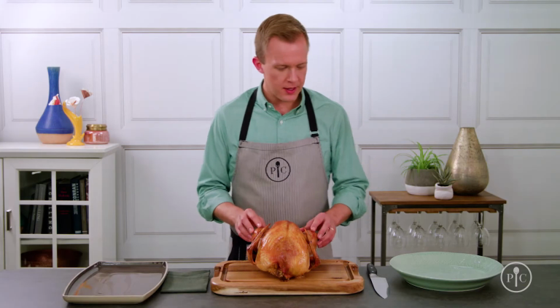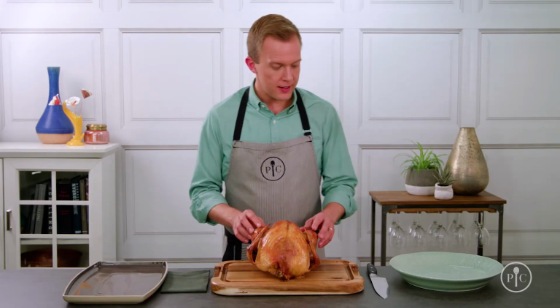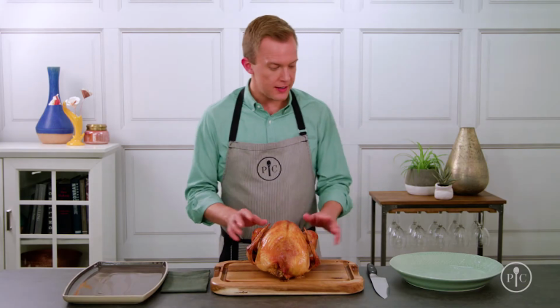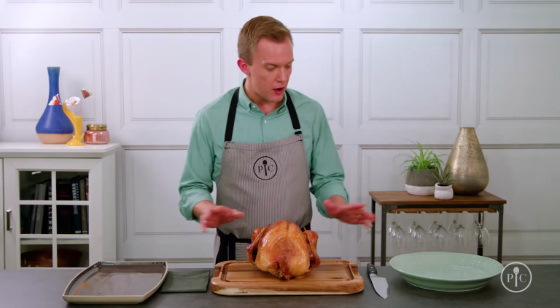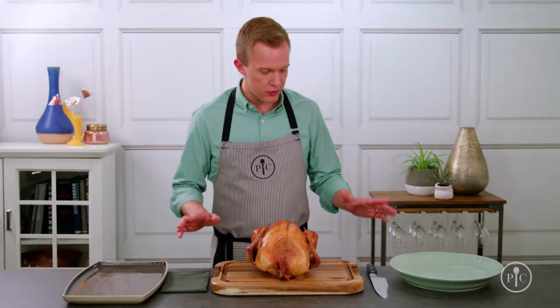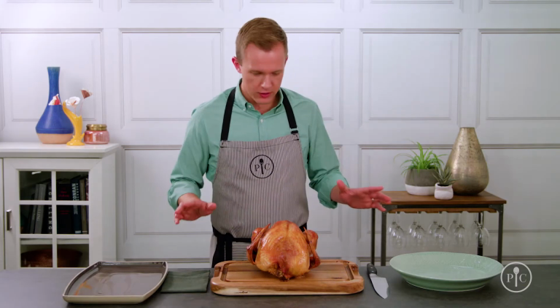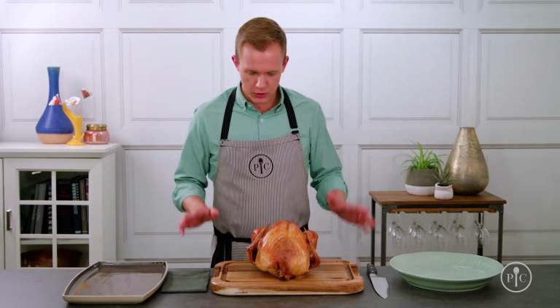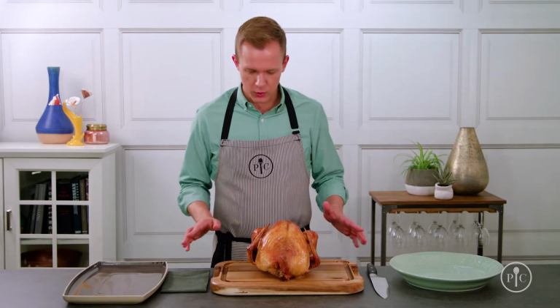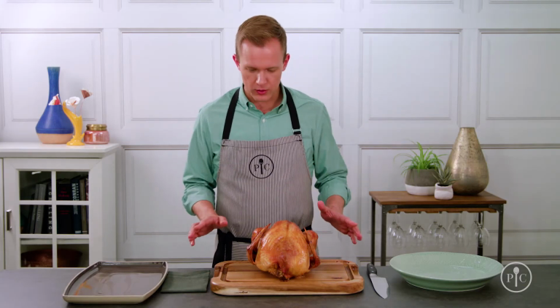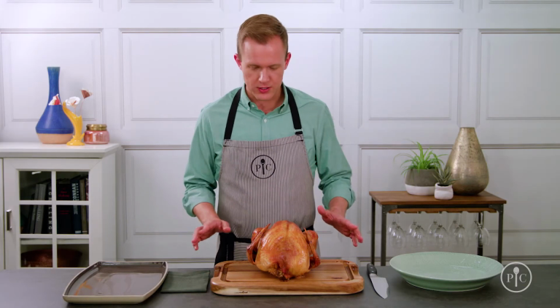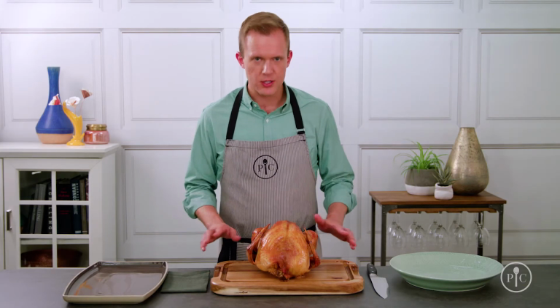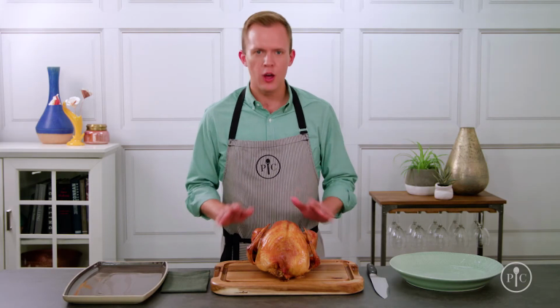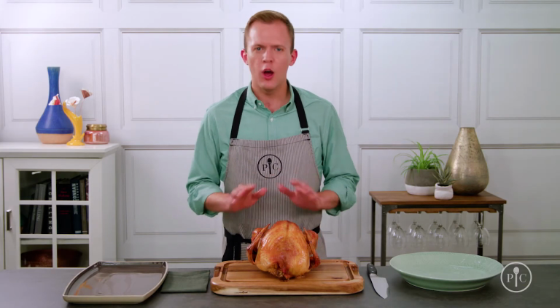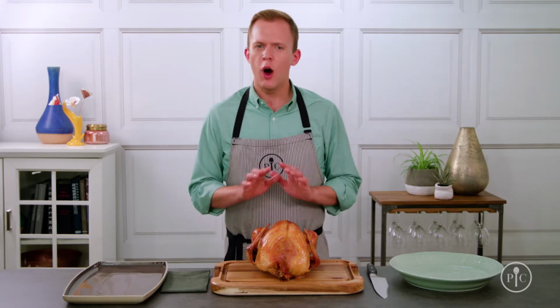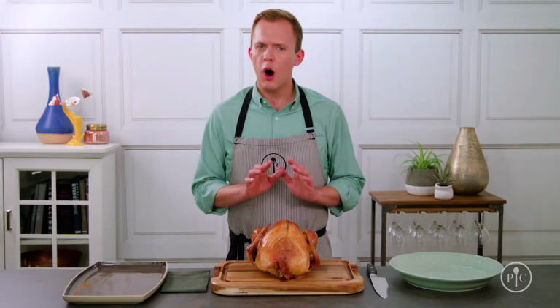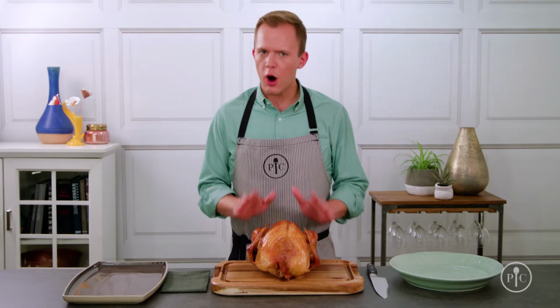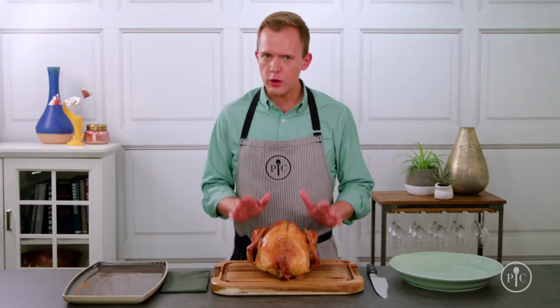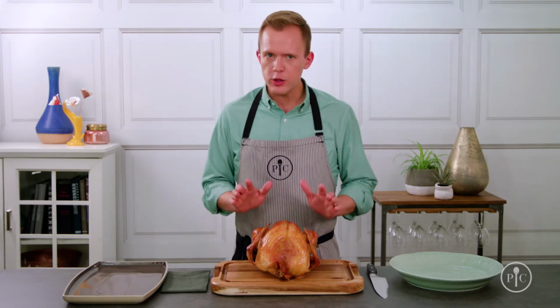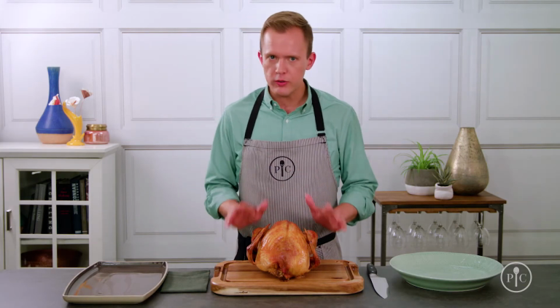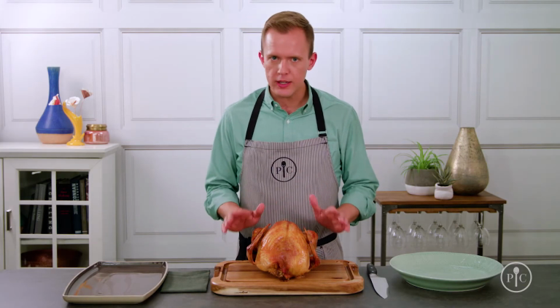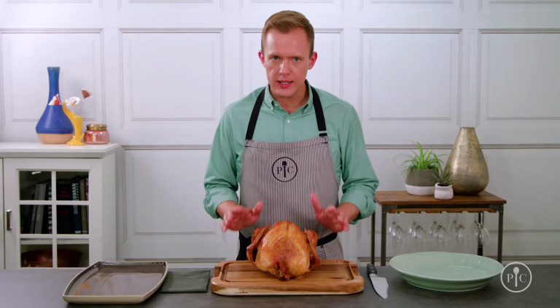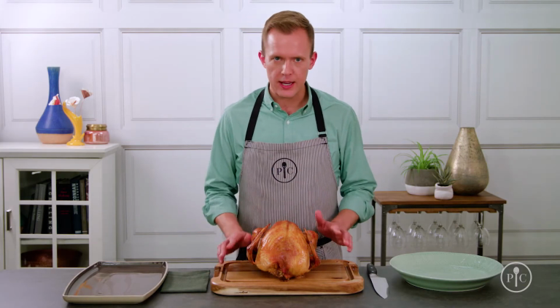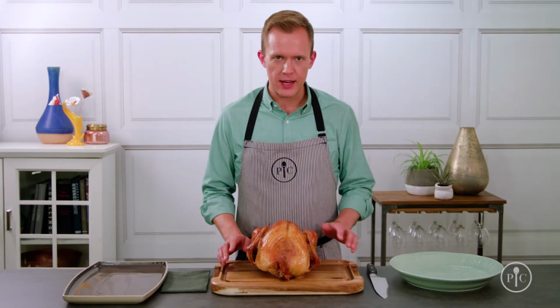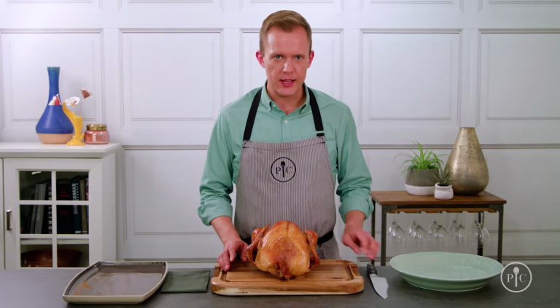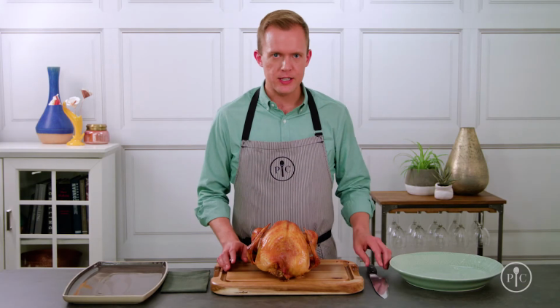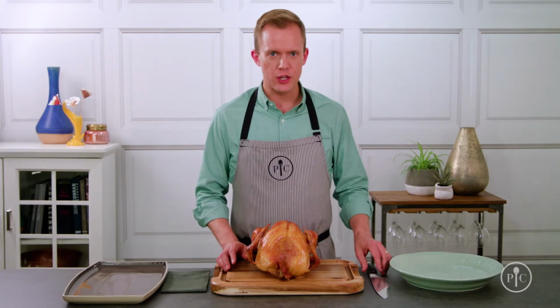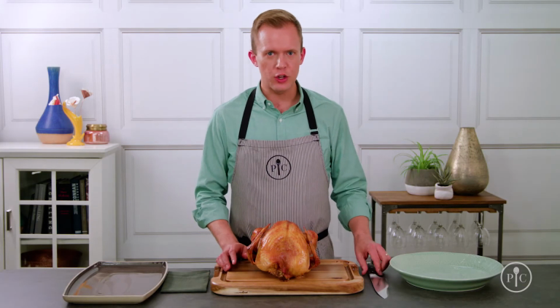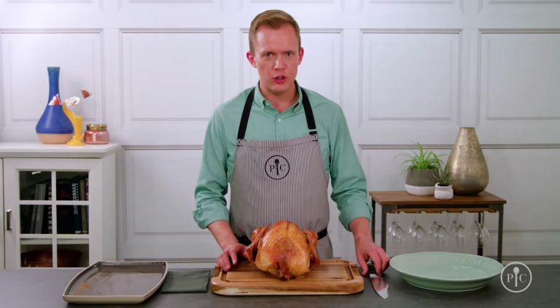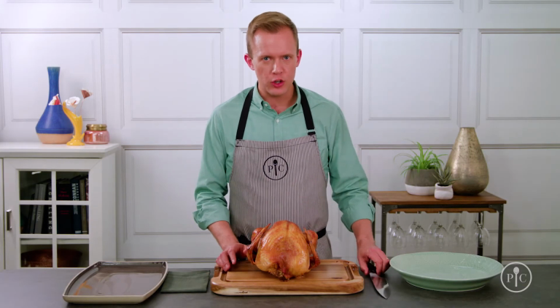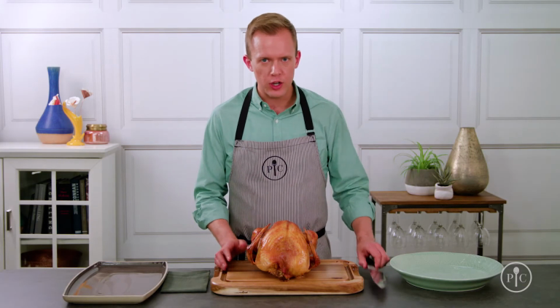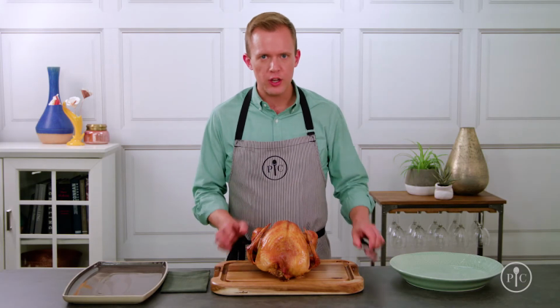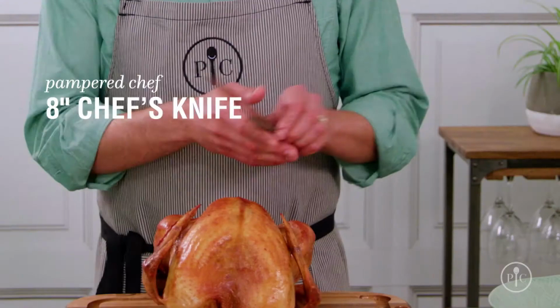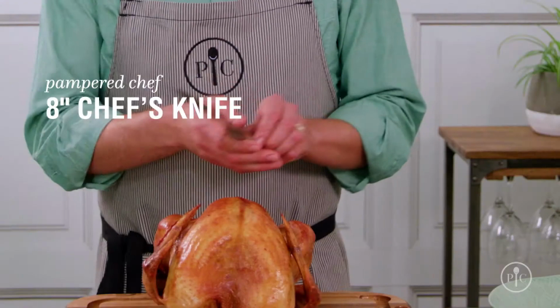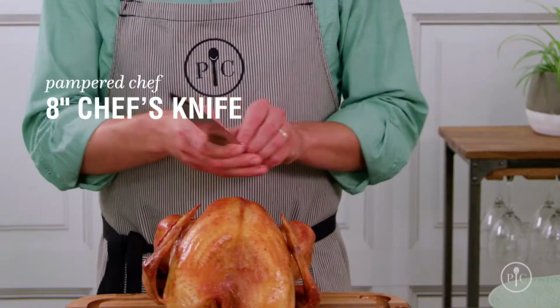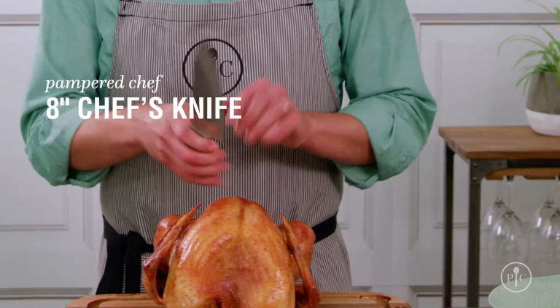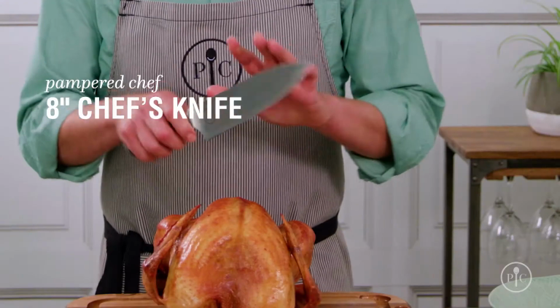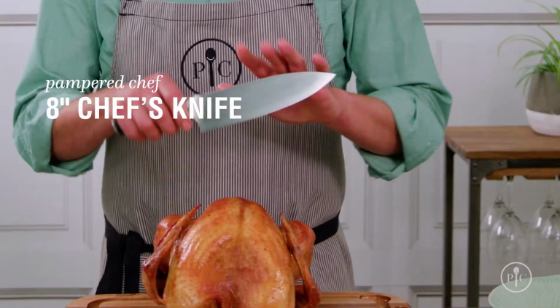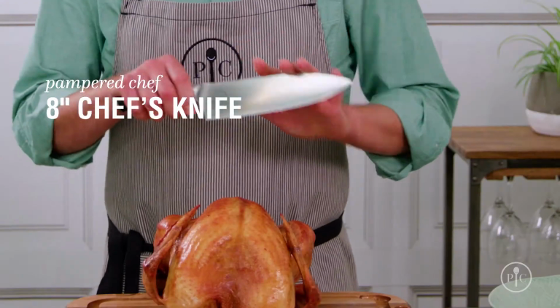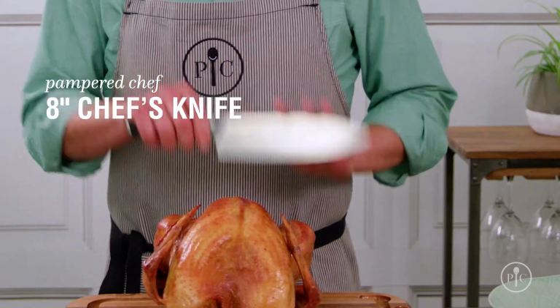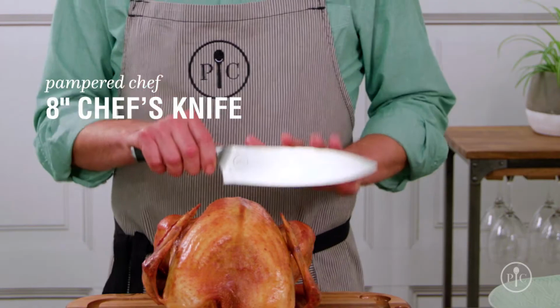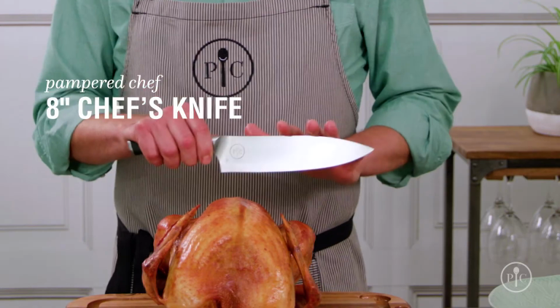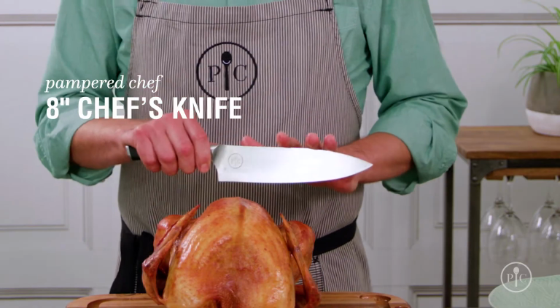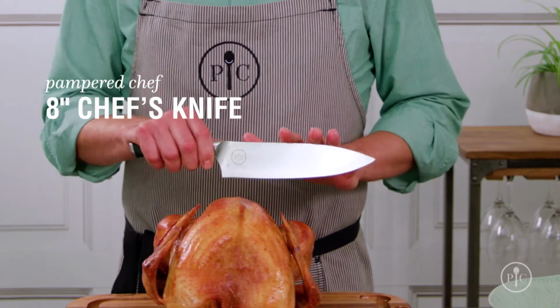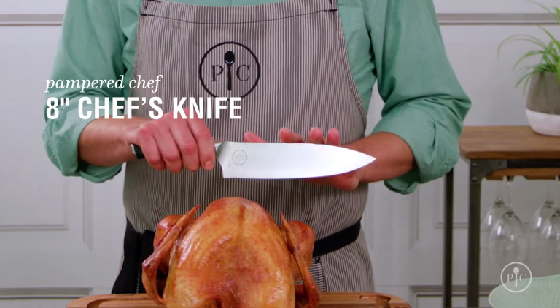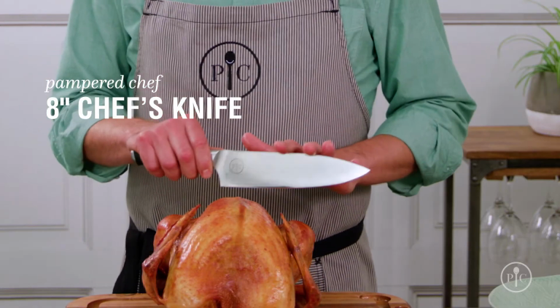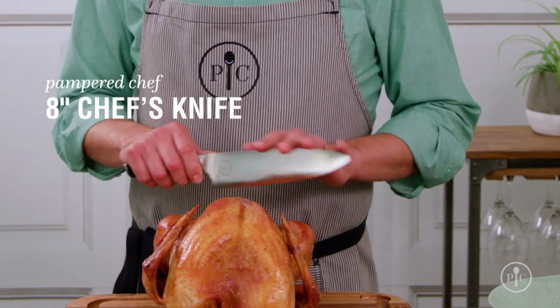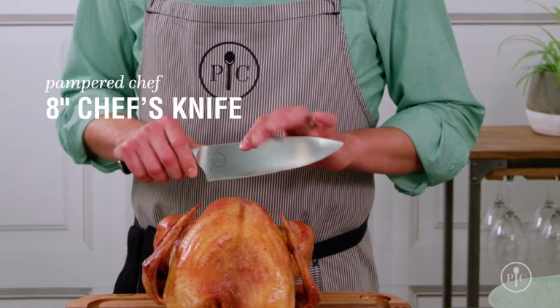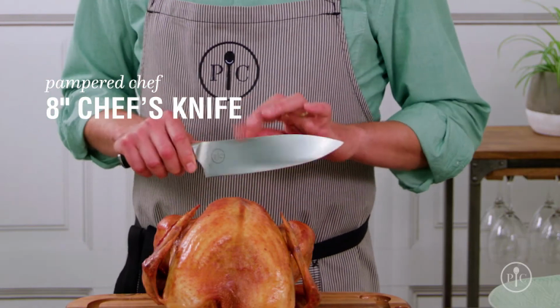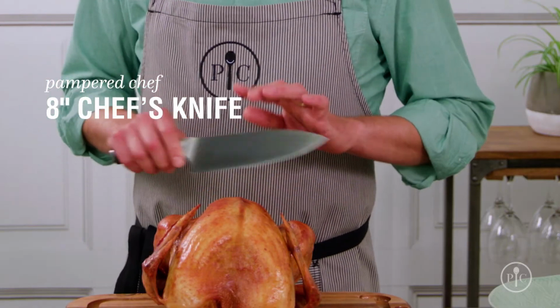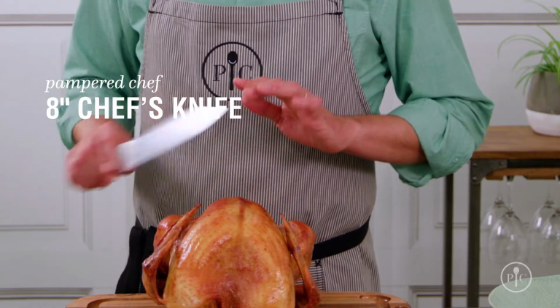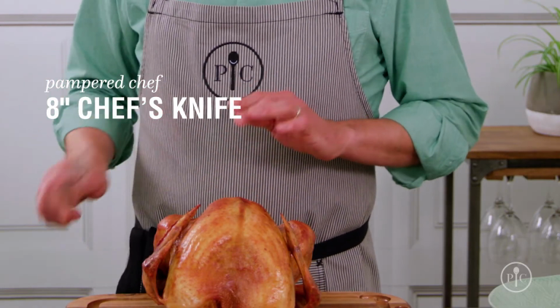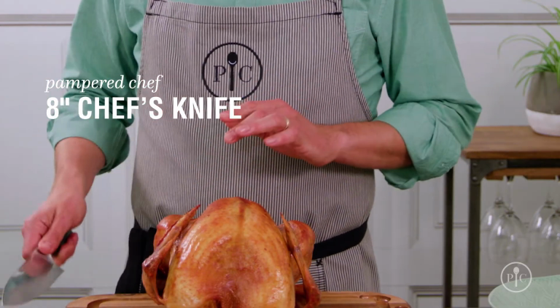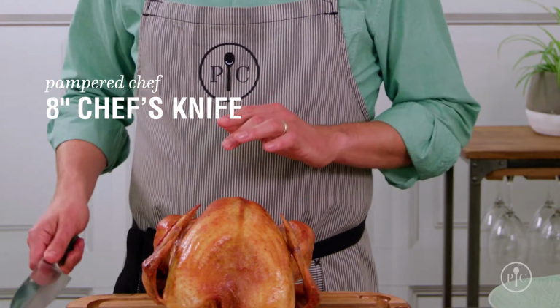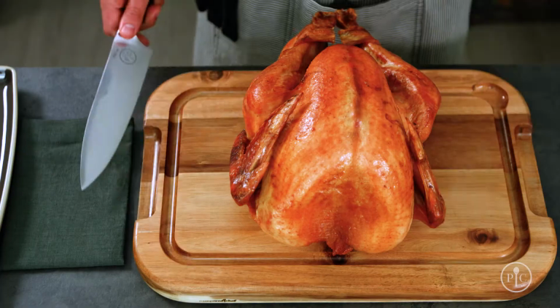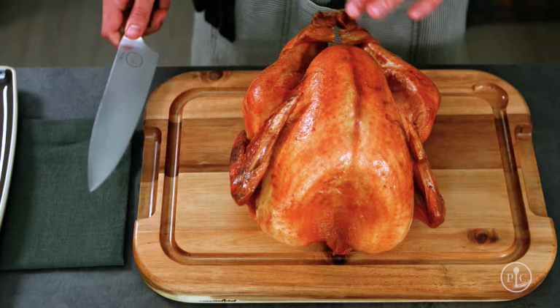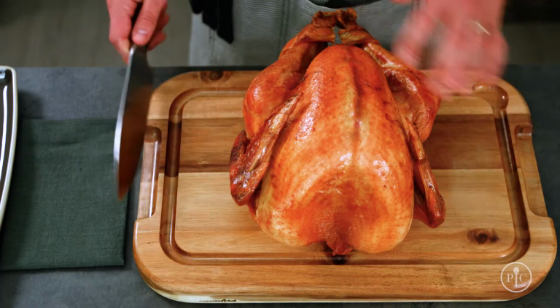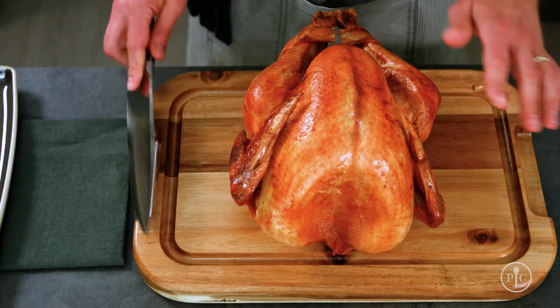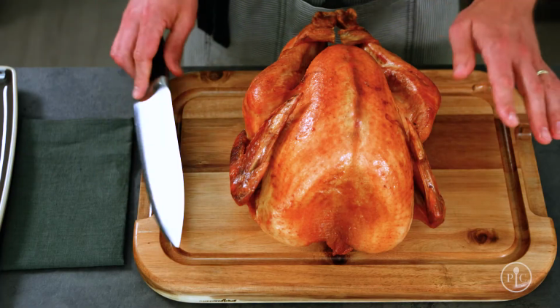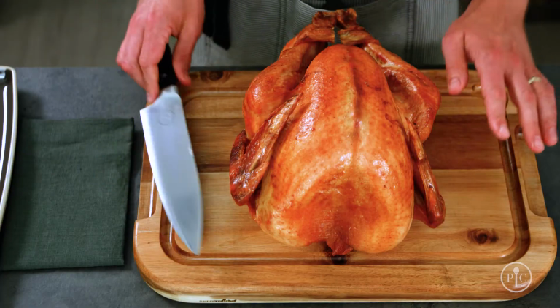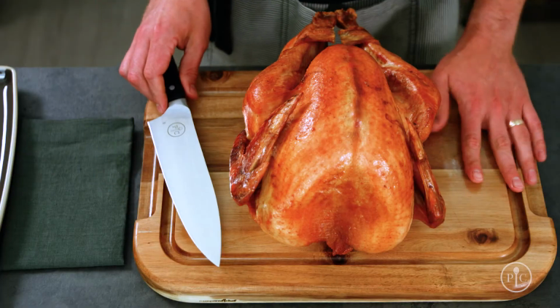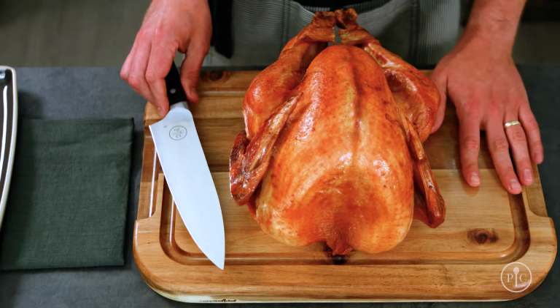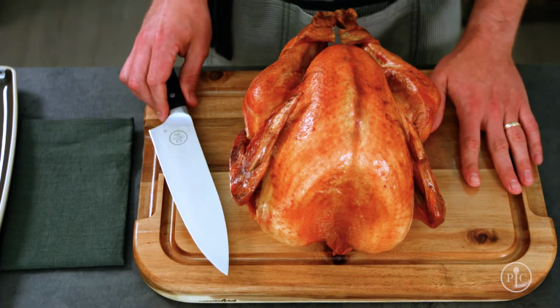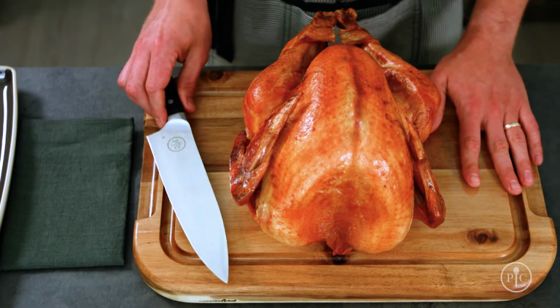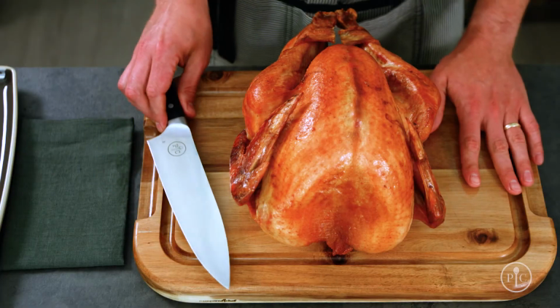Now for the tools. All you really need is a good sharp chef's knife, a towel, and a cutting board.